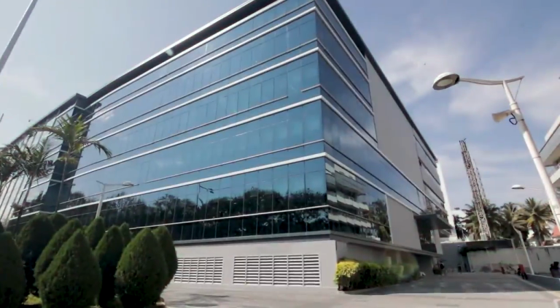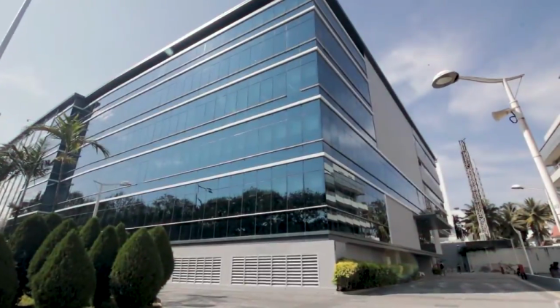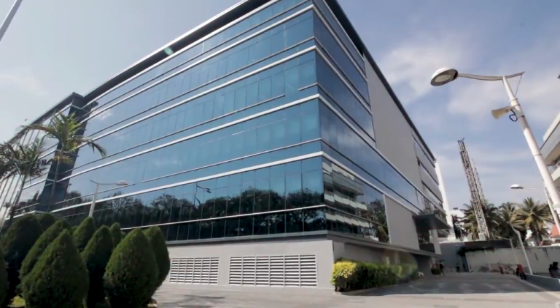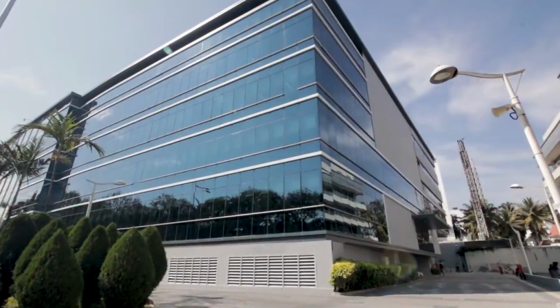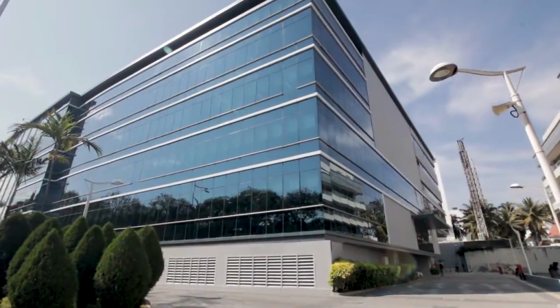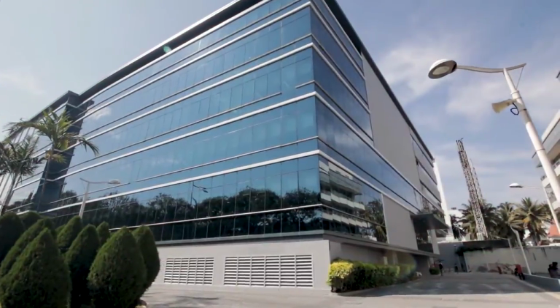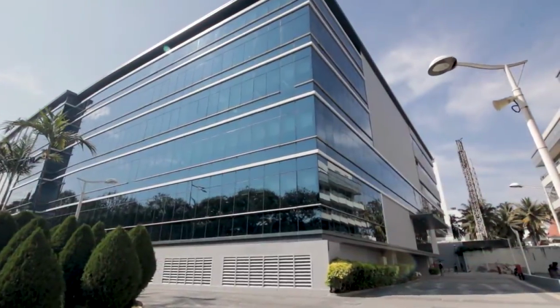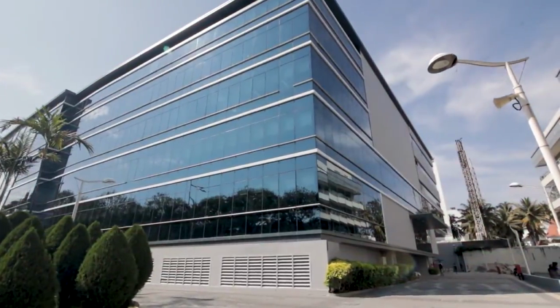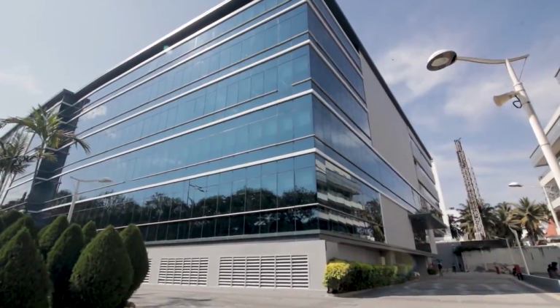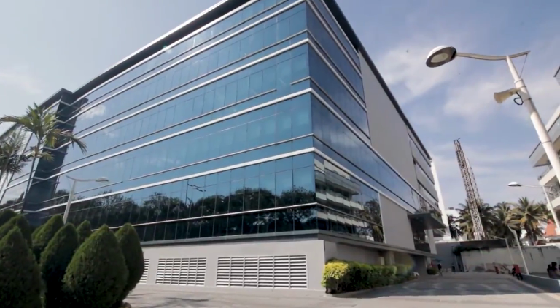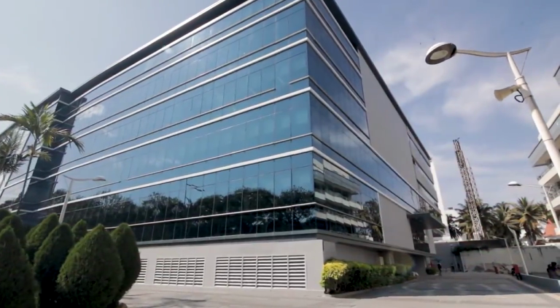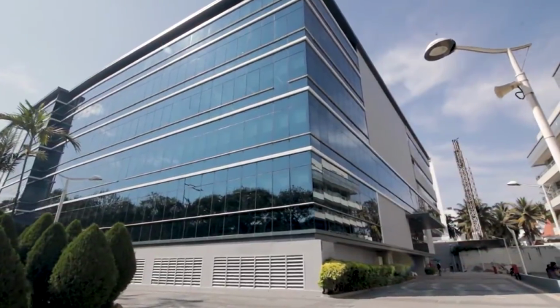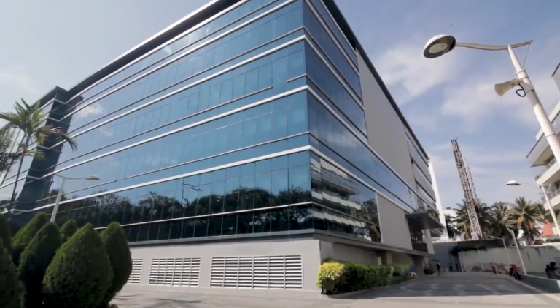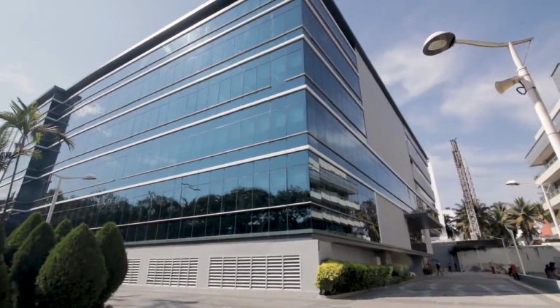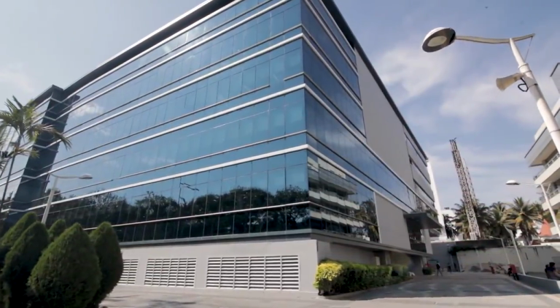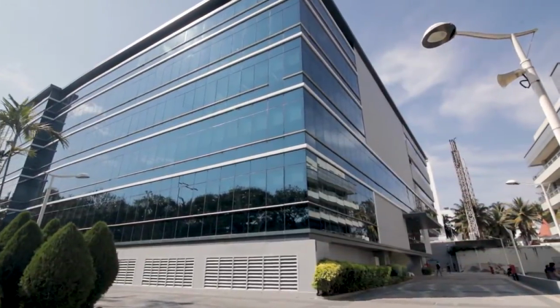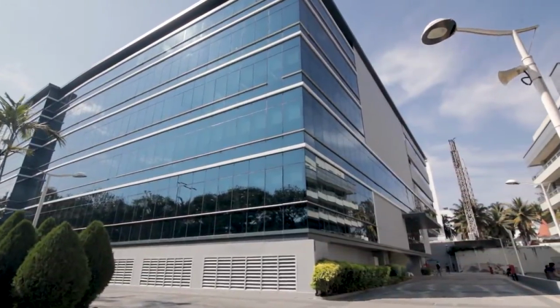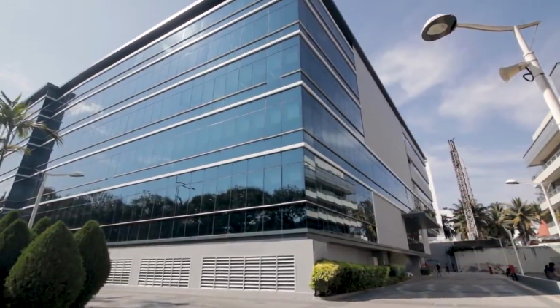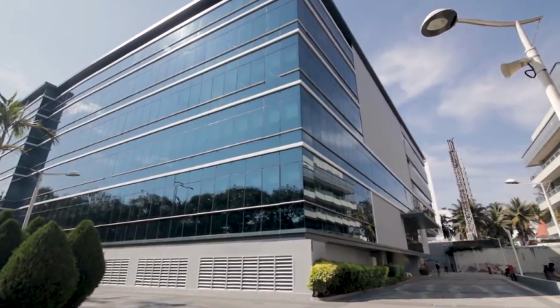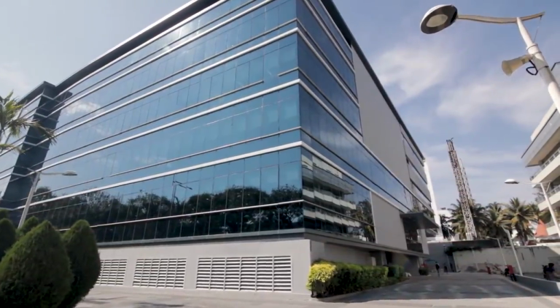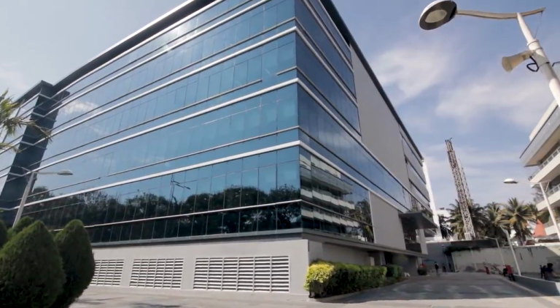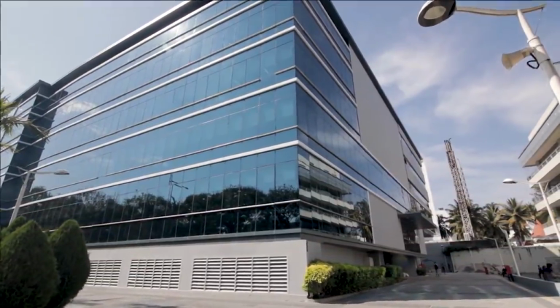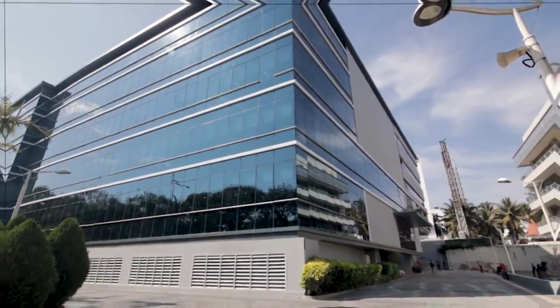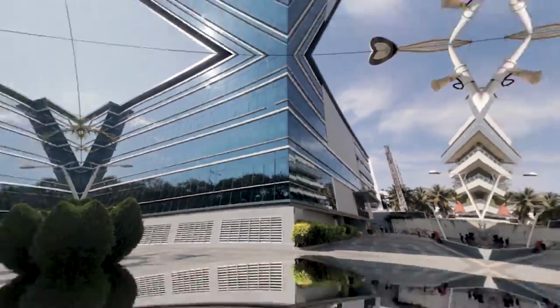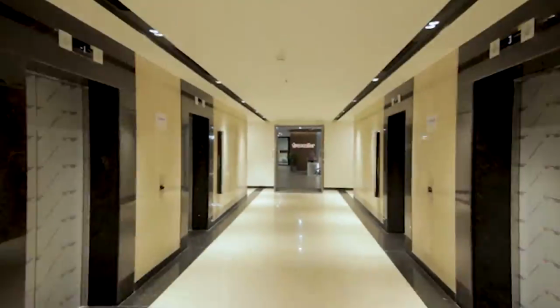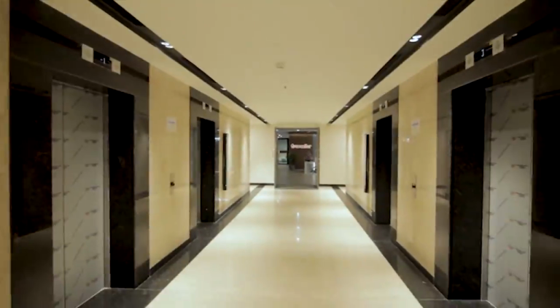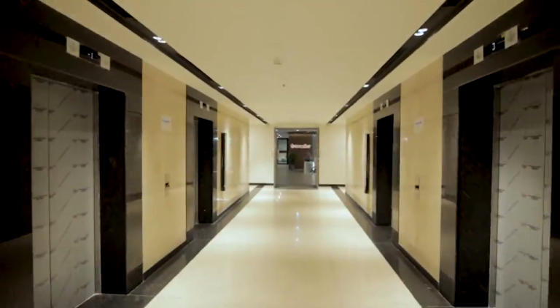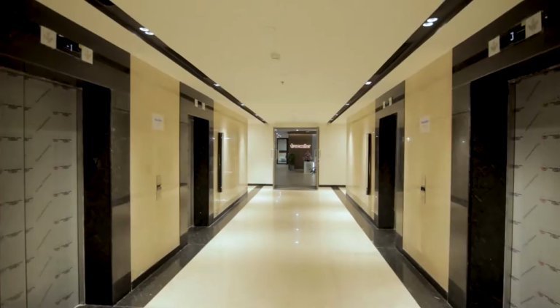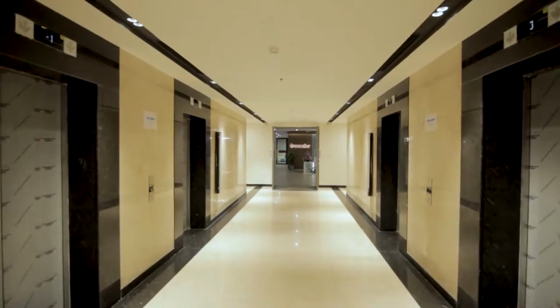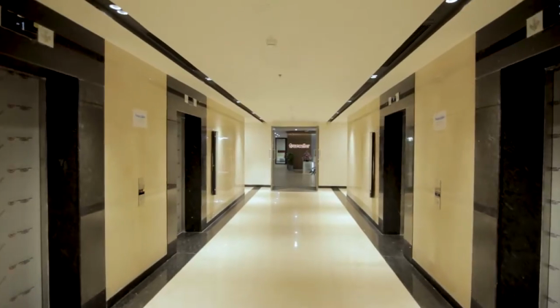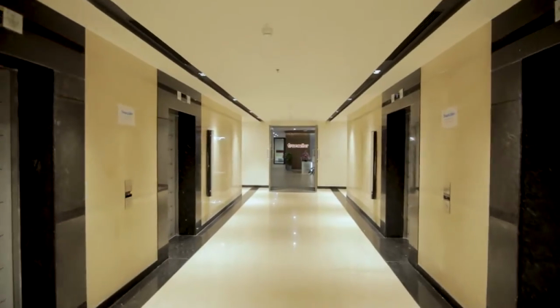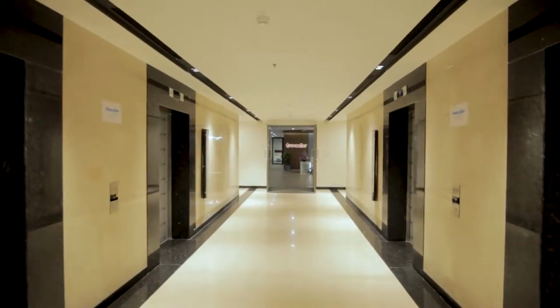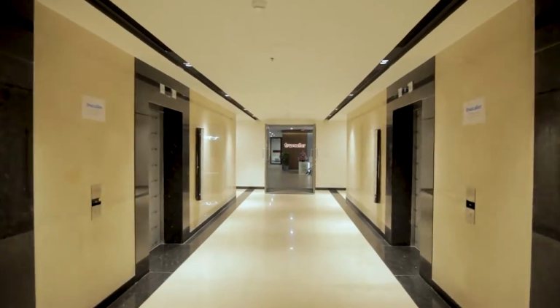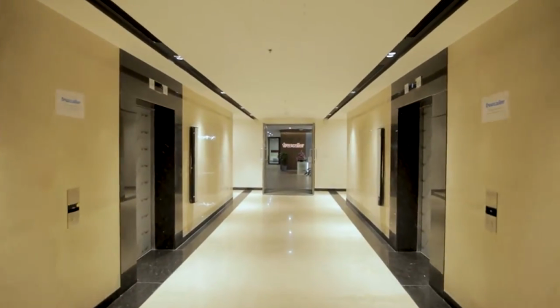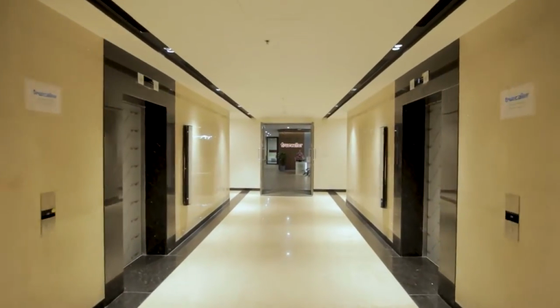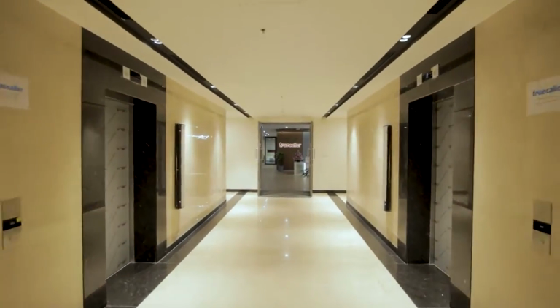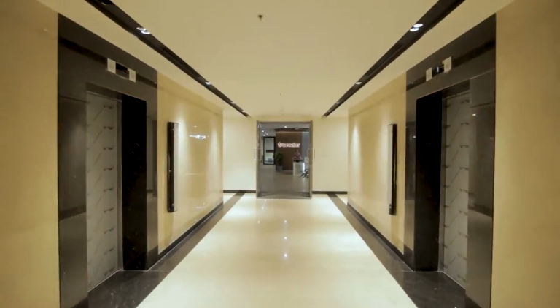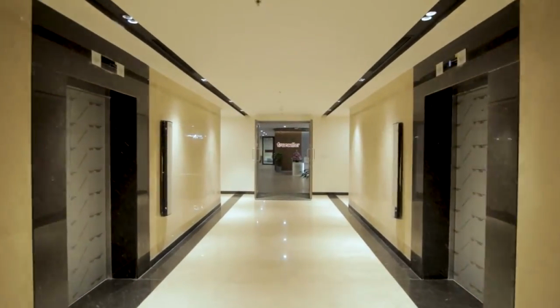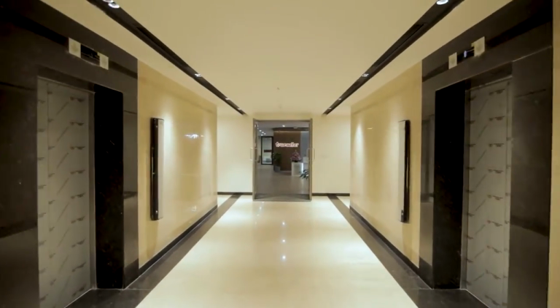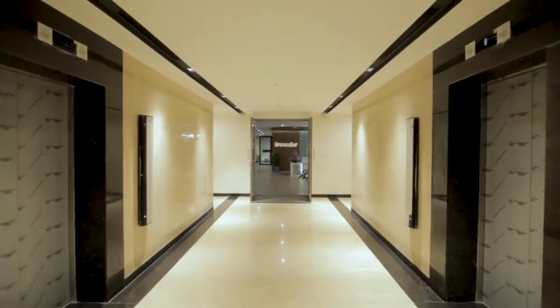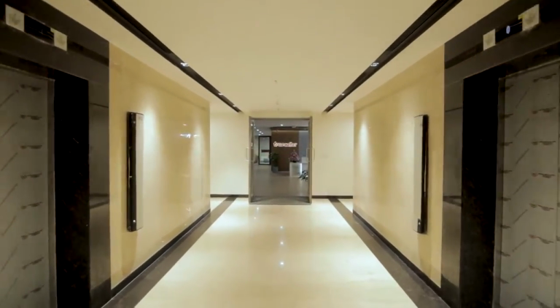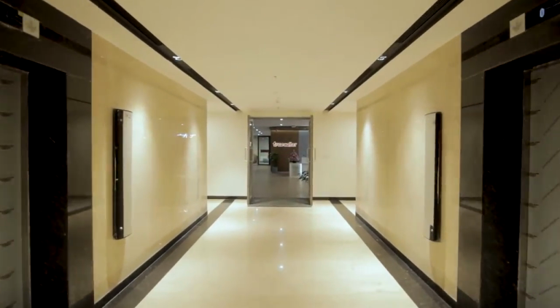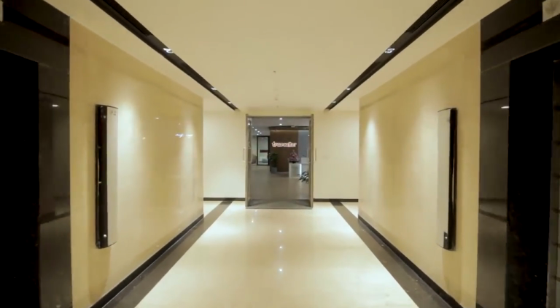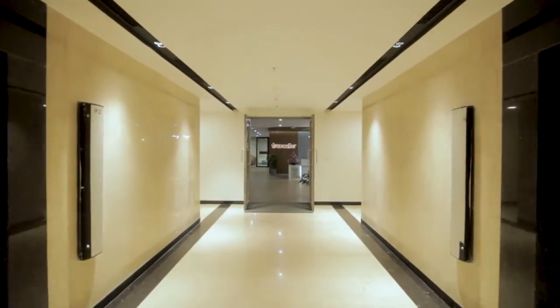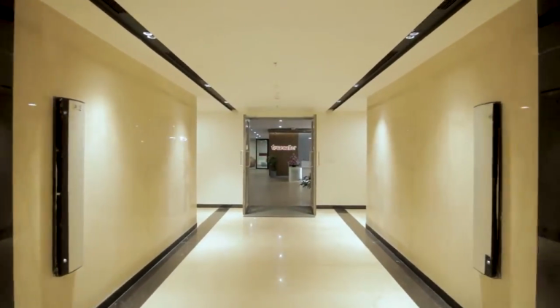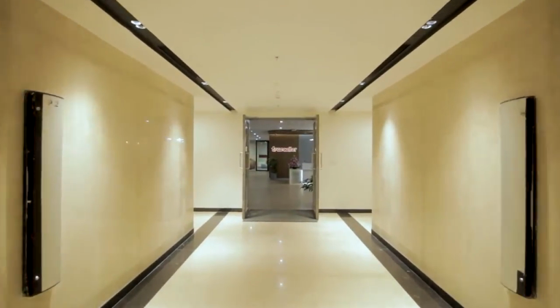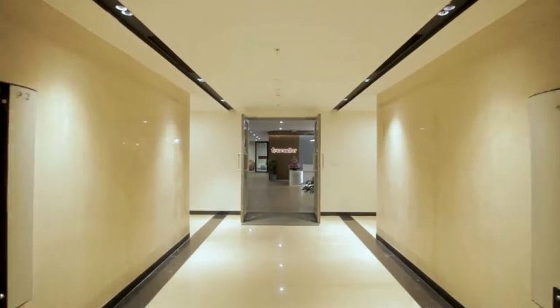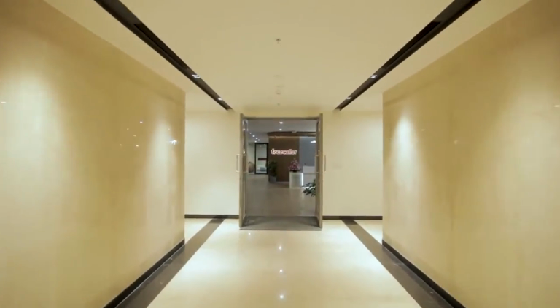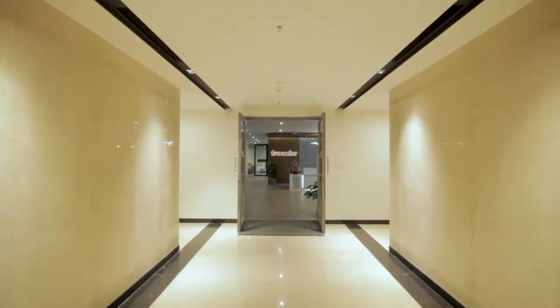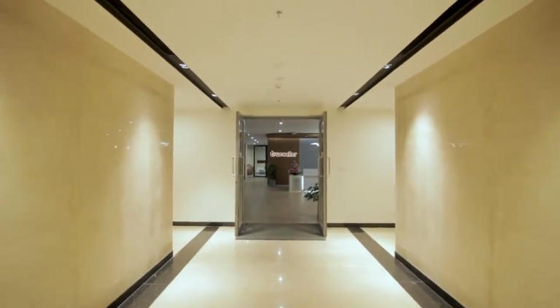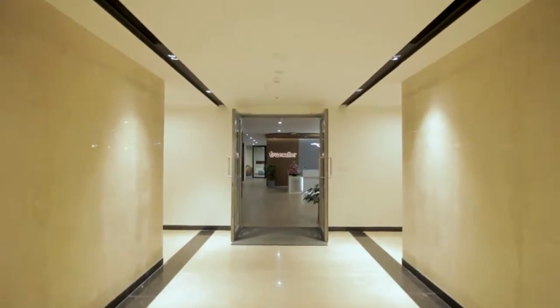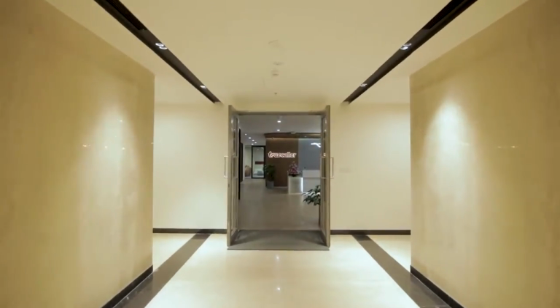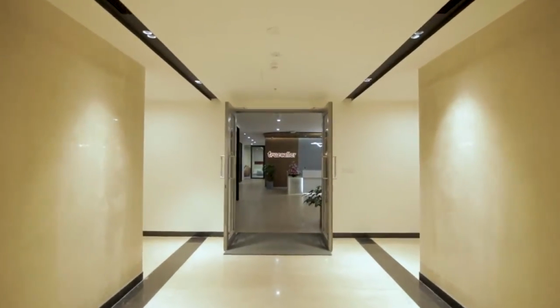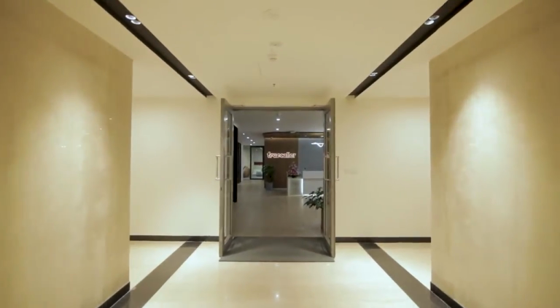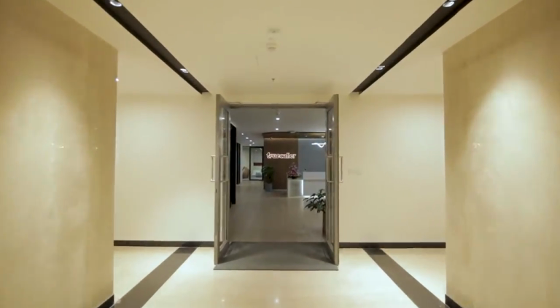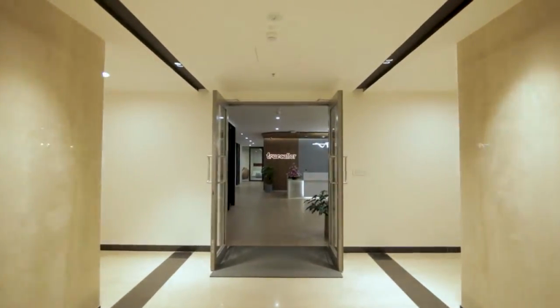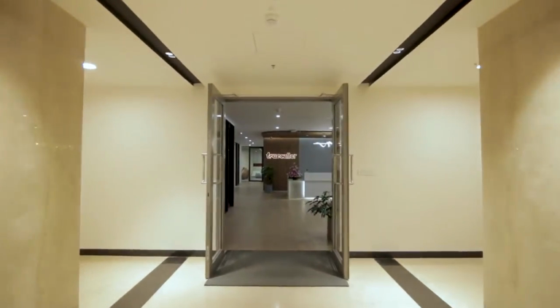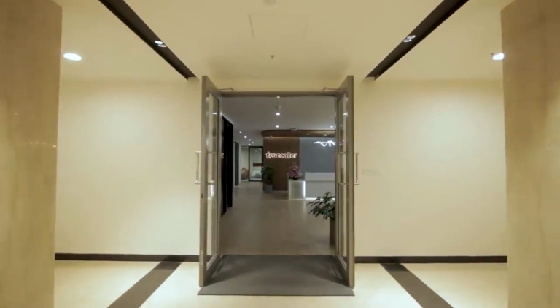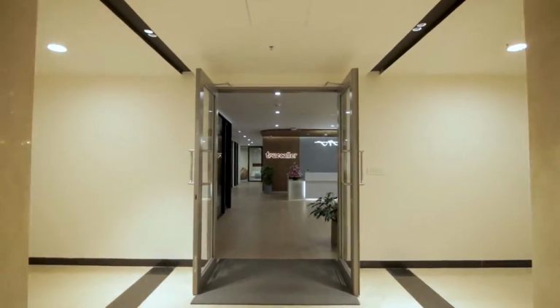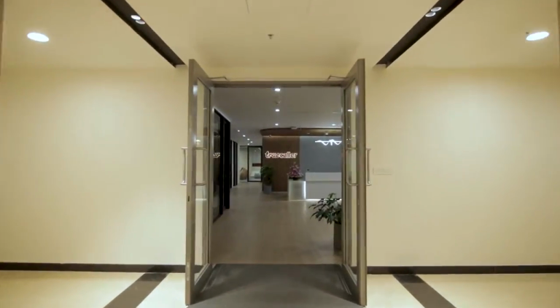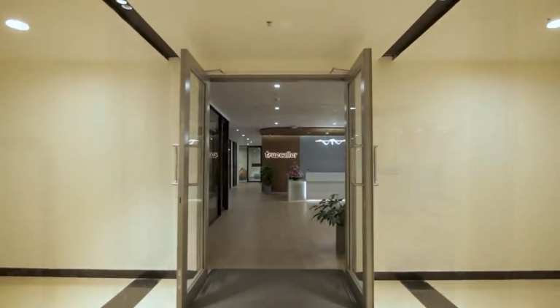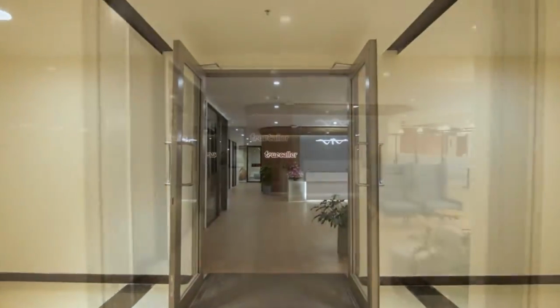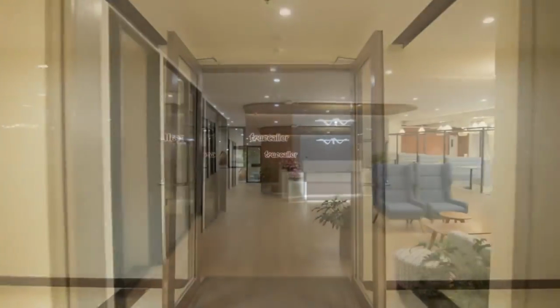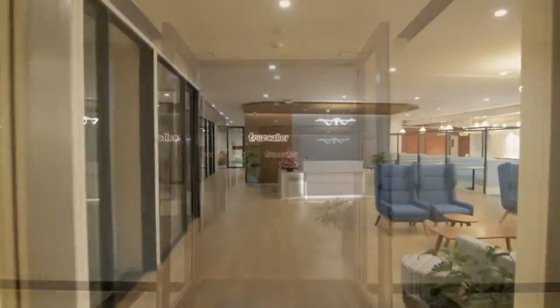Located in the heart of the city with a capacity of around 250 people, this is the biggest of our three offices in India.